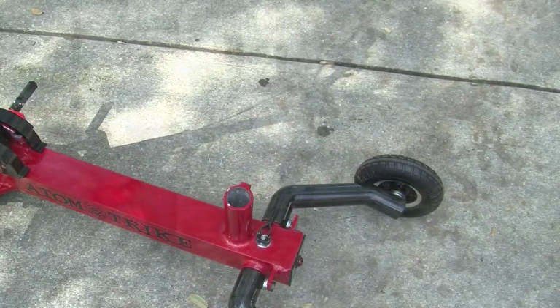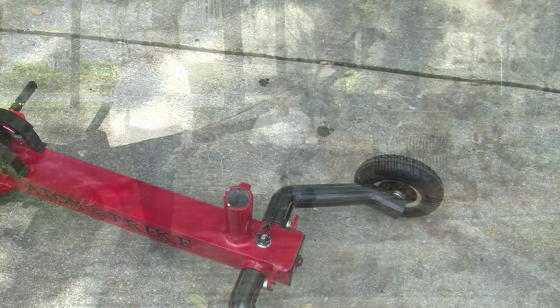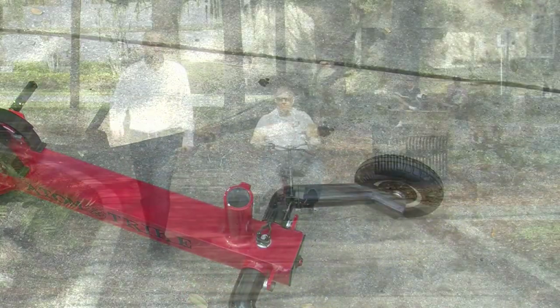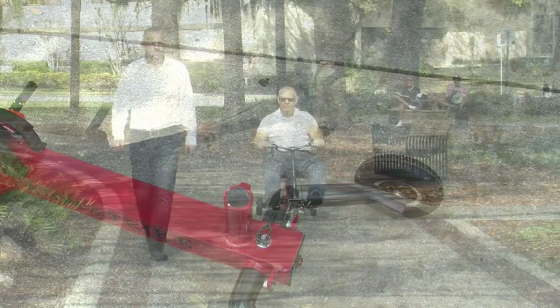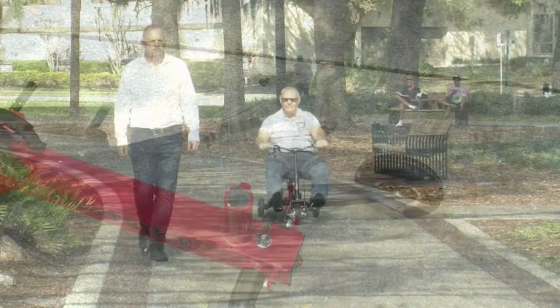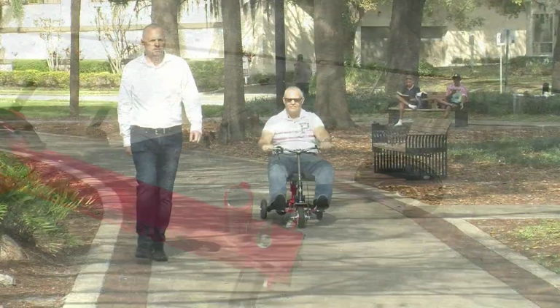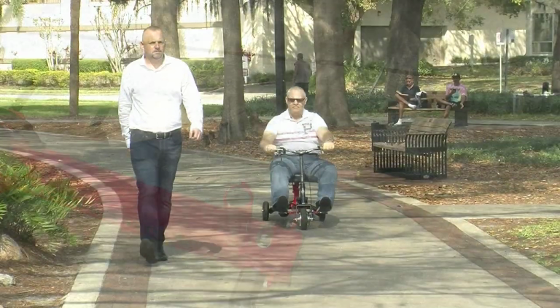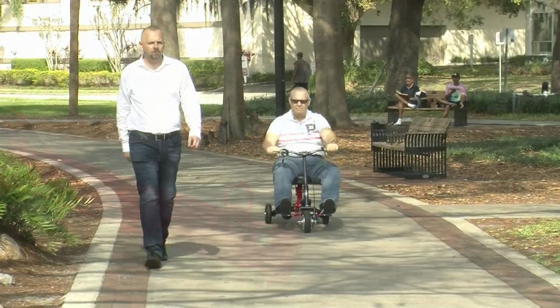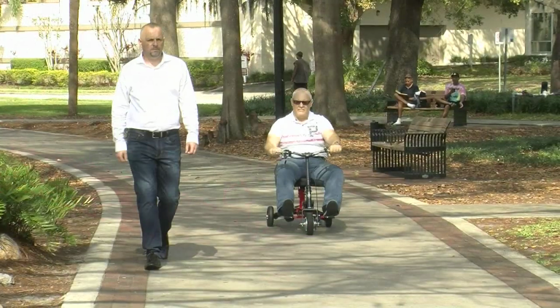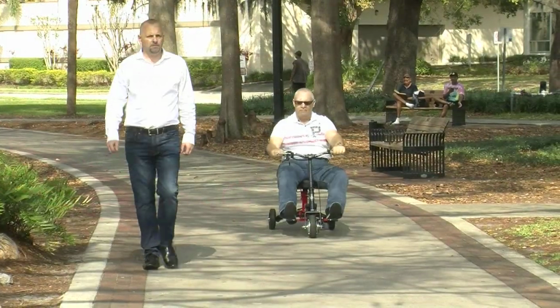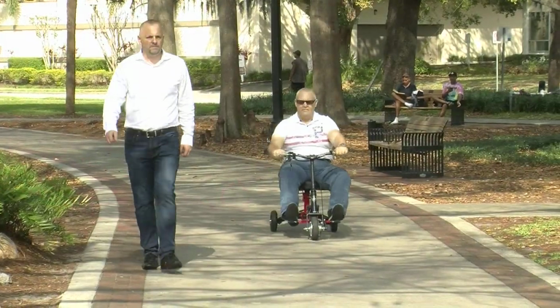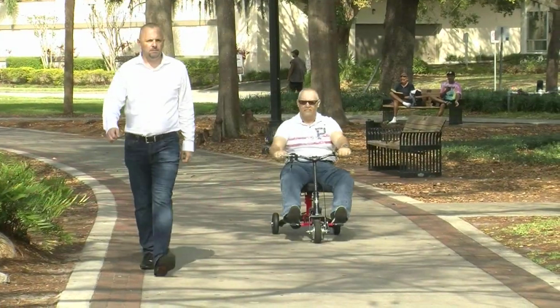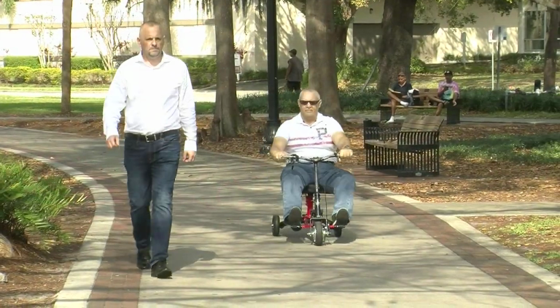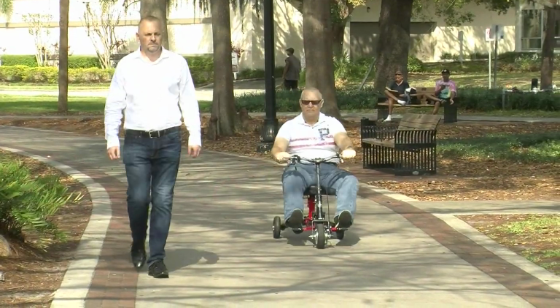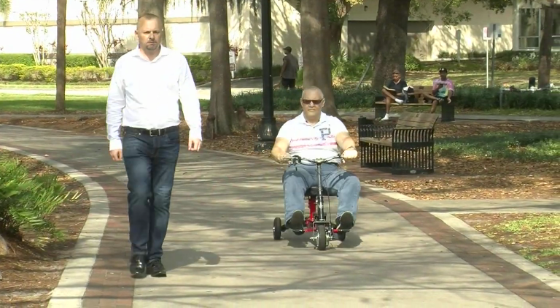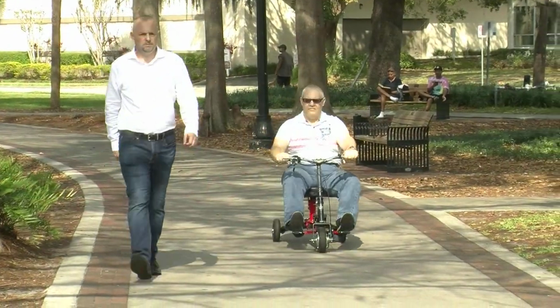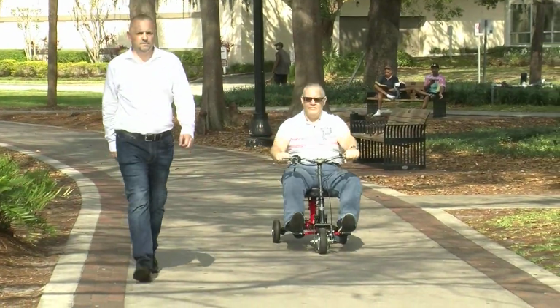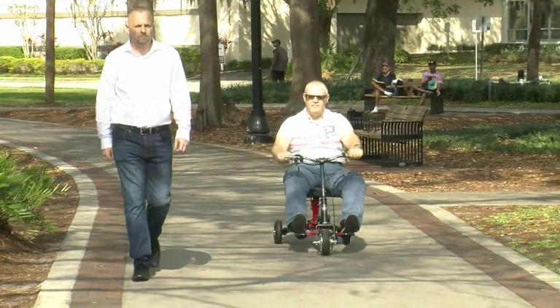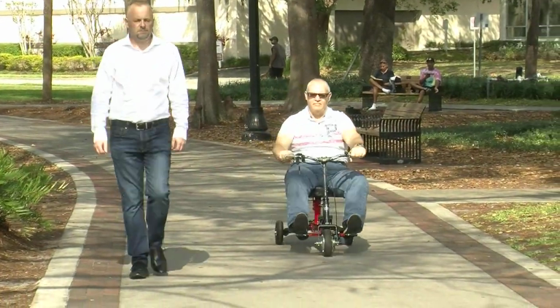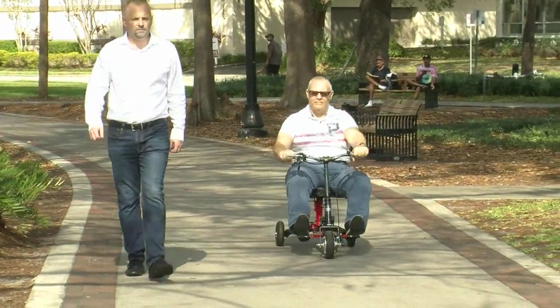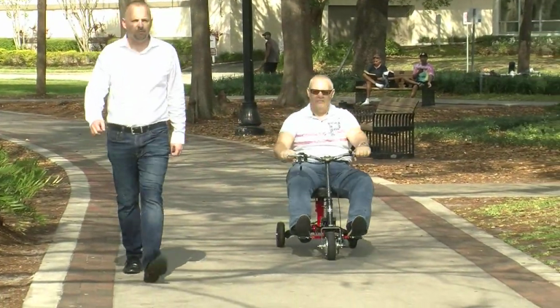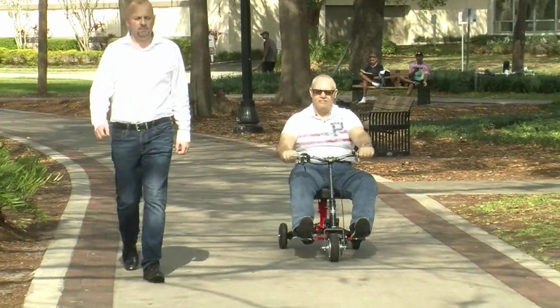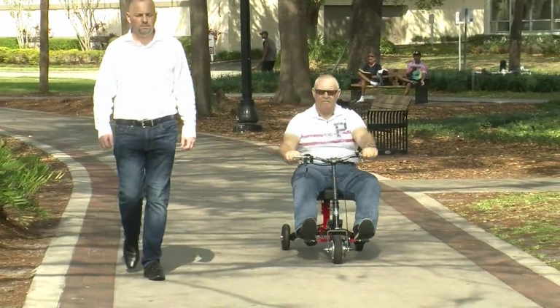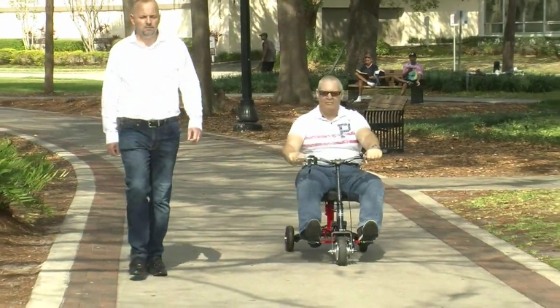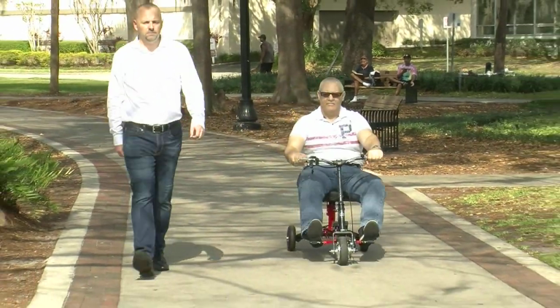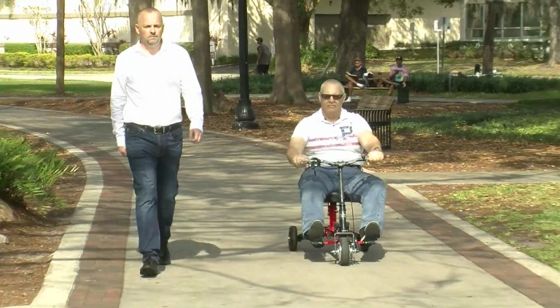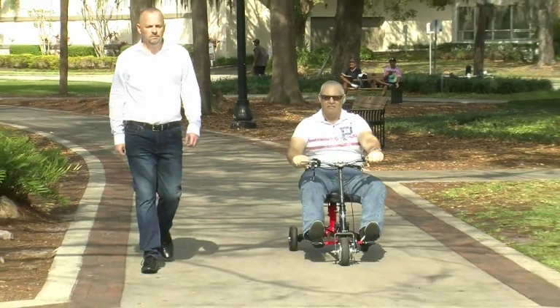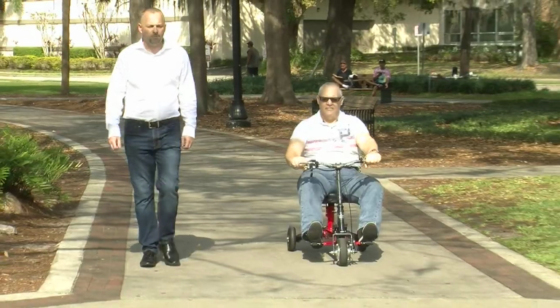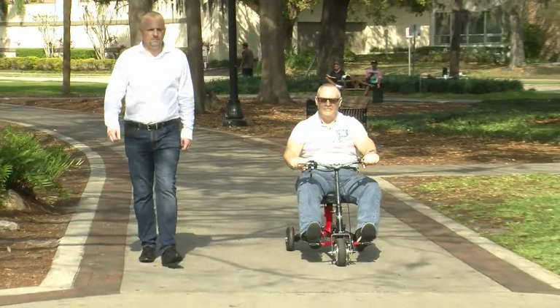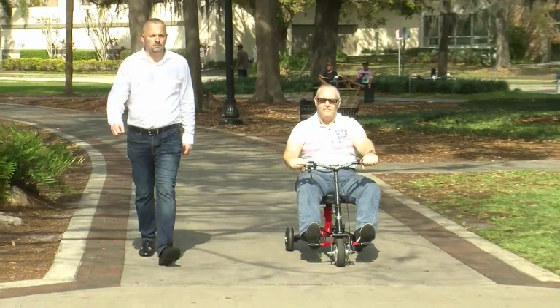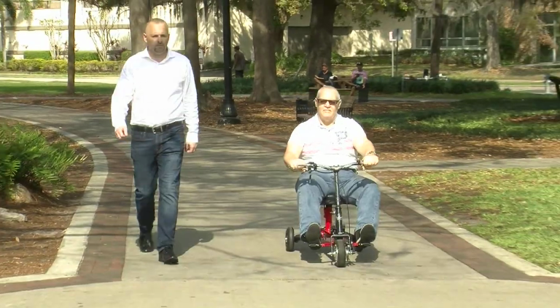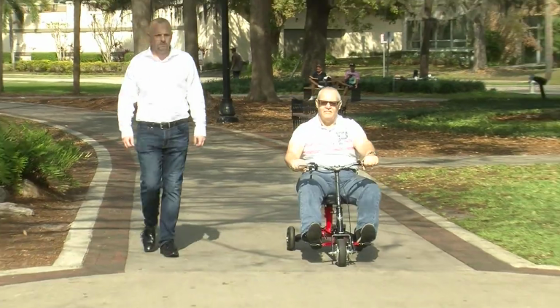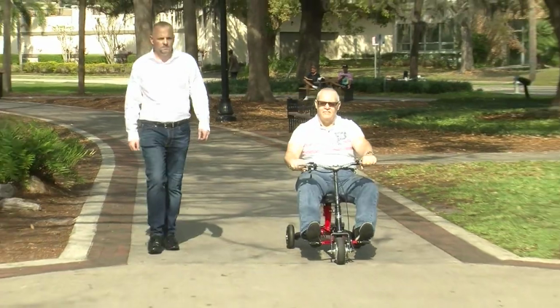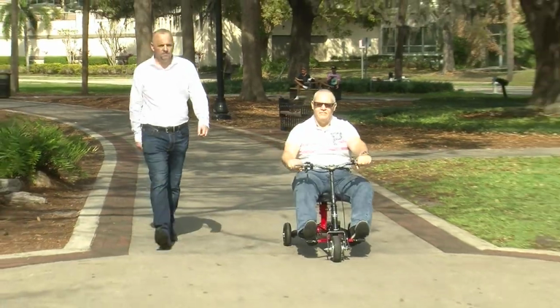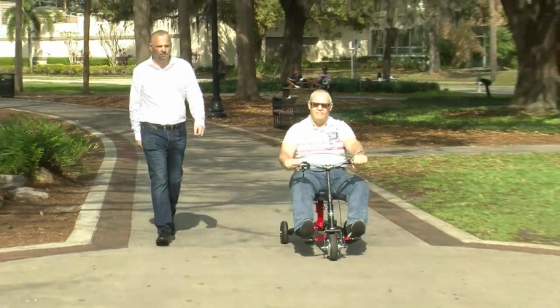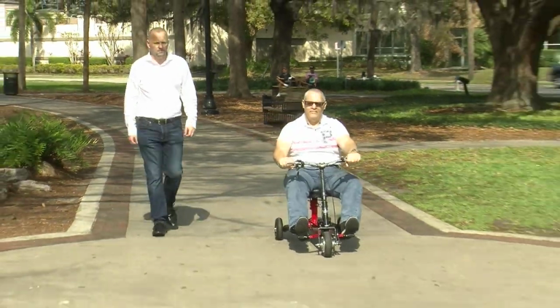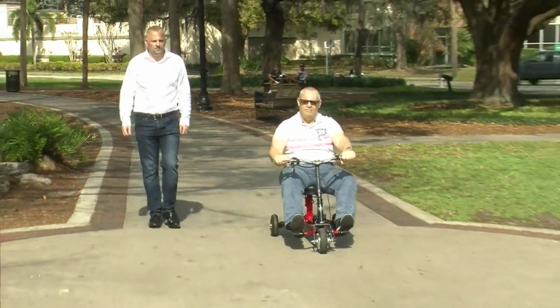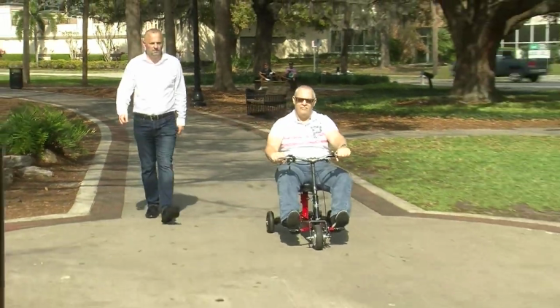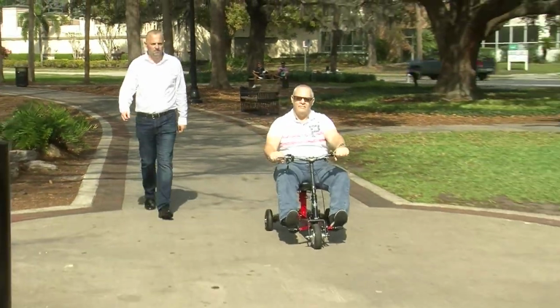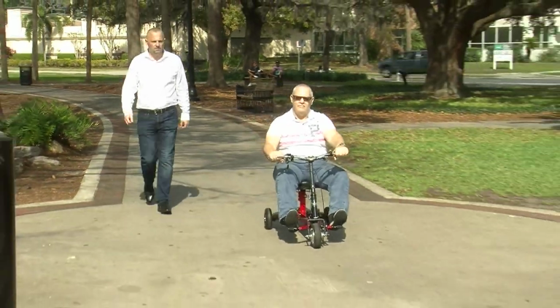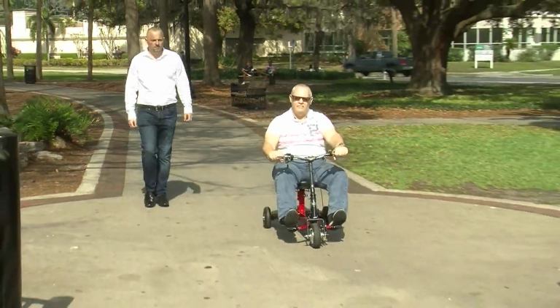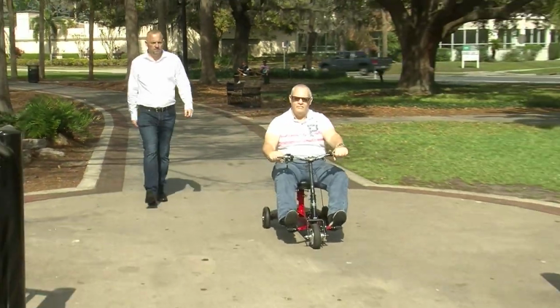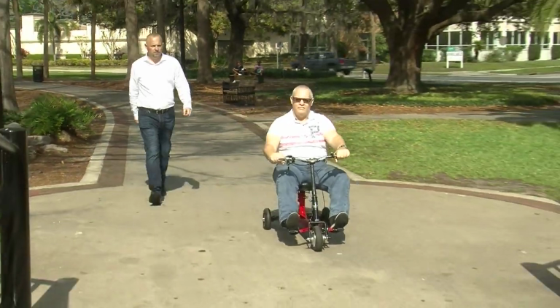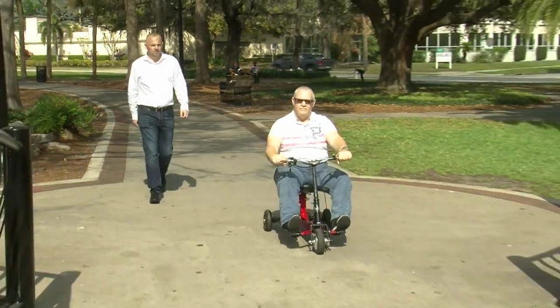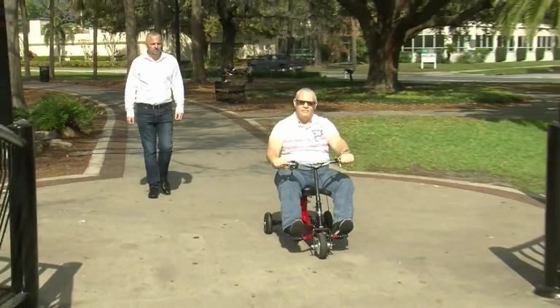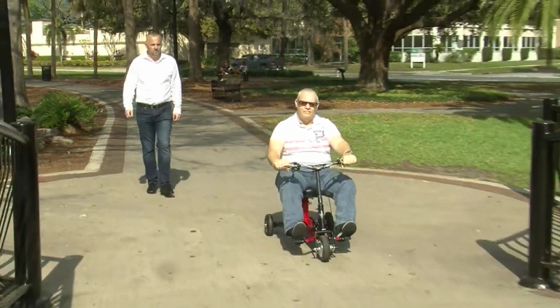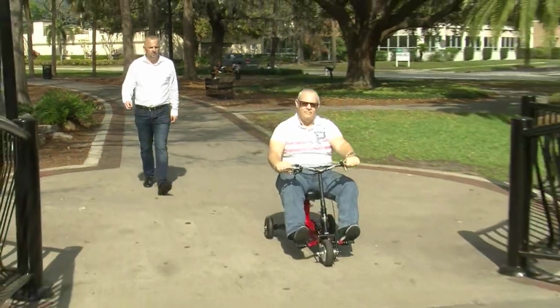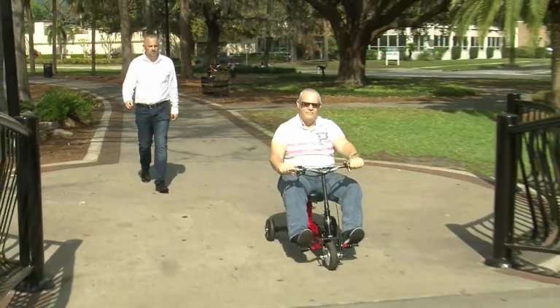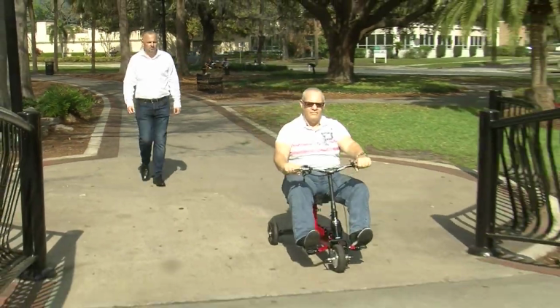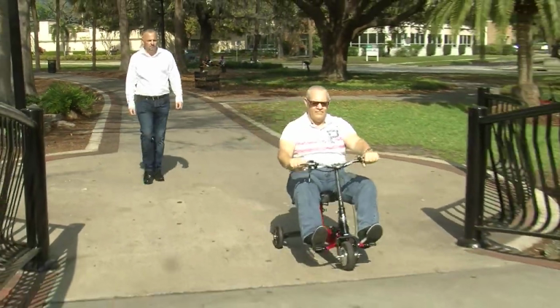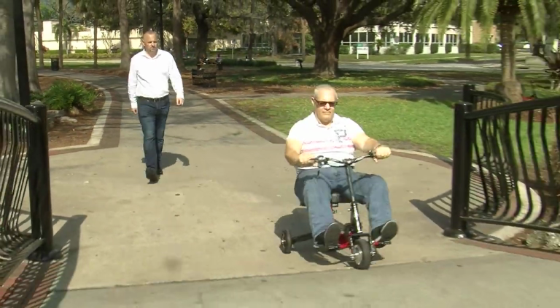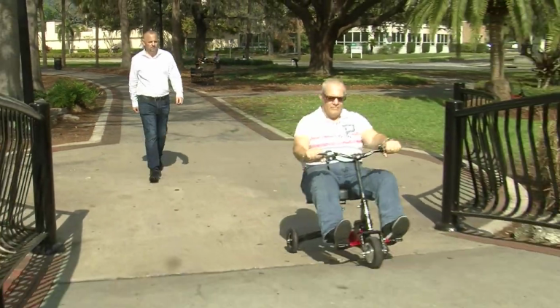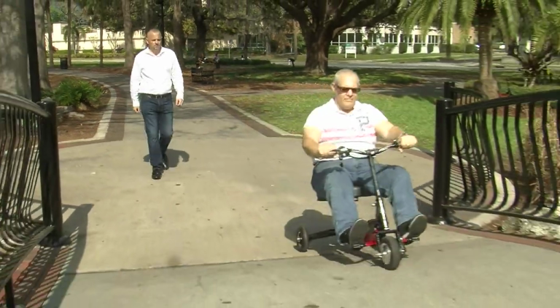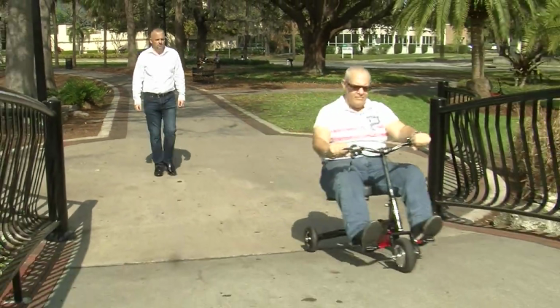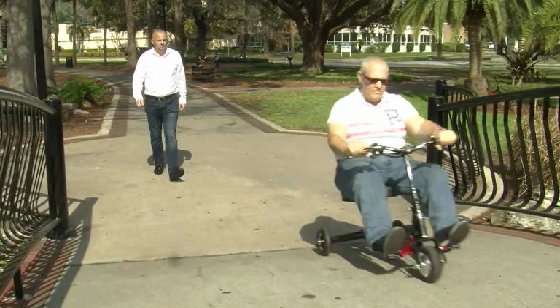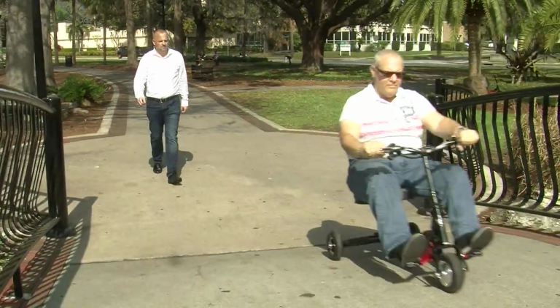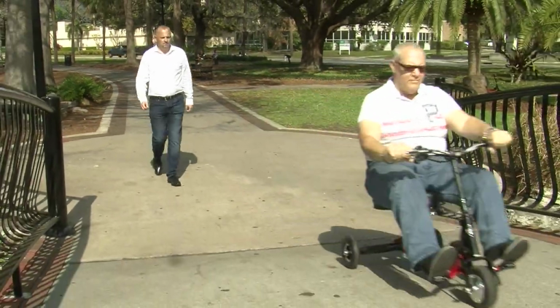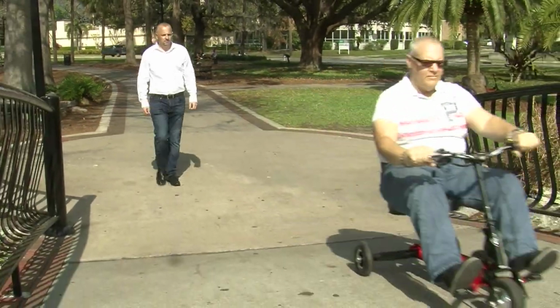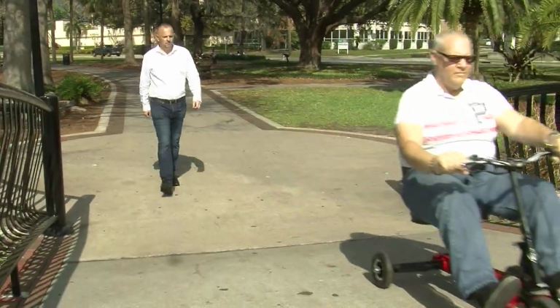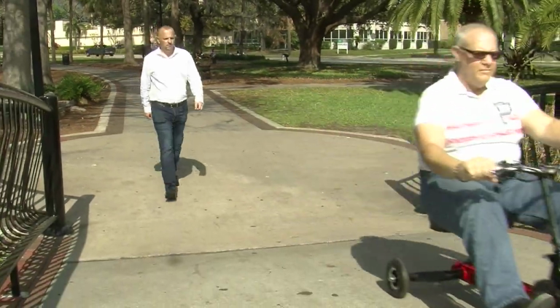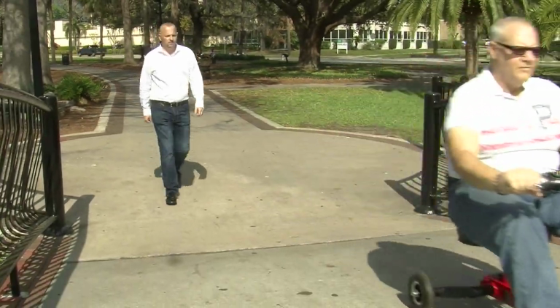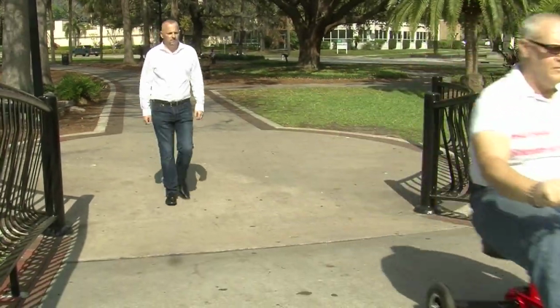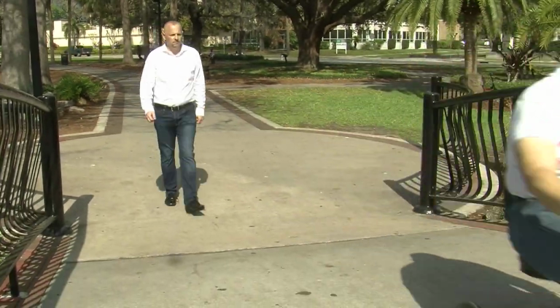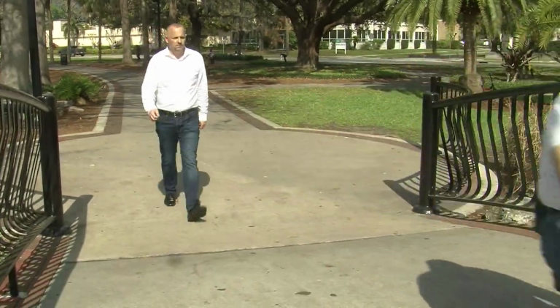It has a top speed of 7.7 miles per hour to get you where you want to be quicker and in style.